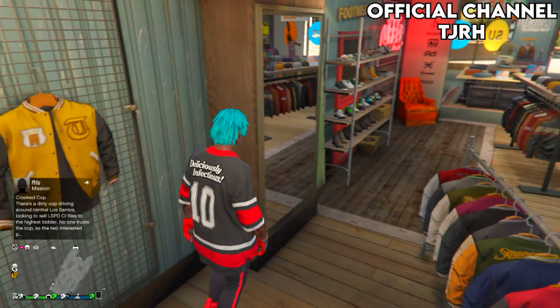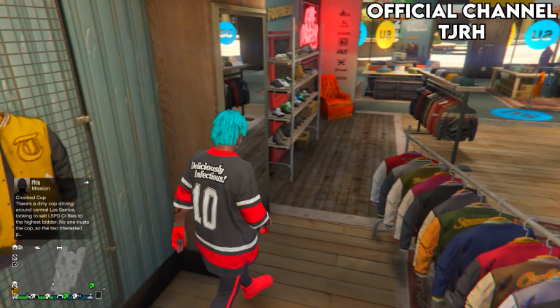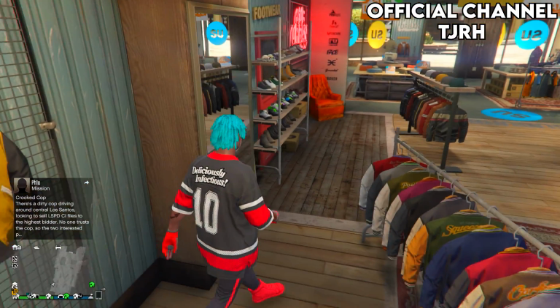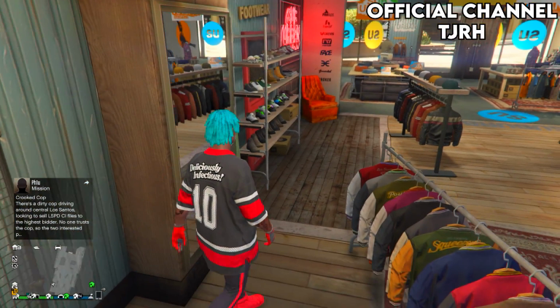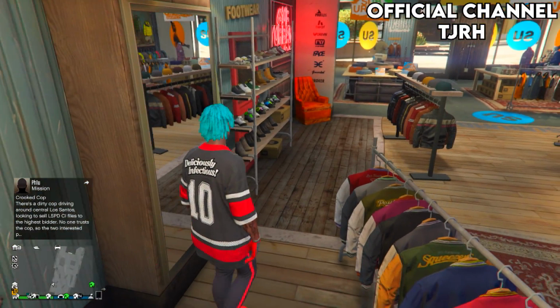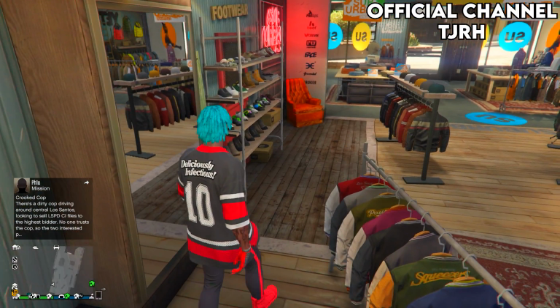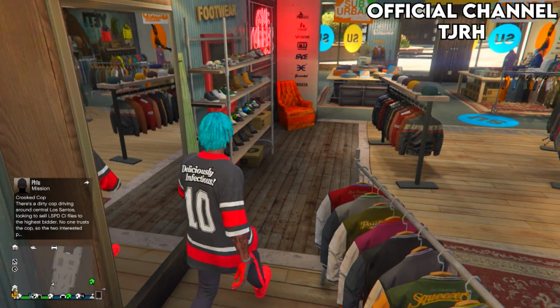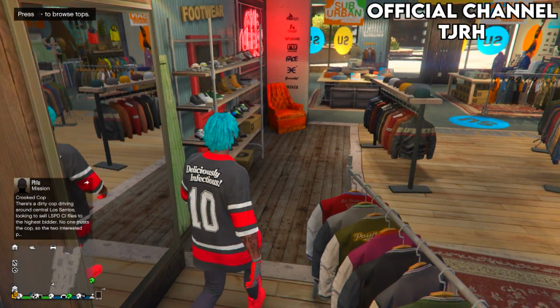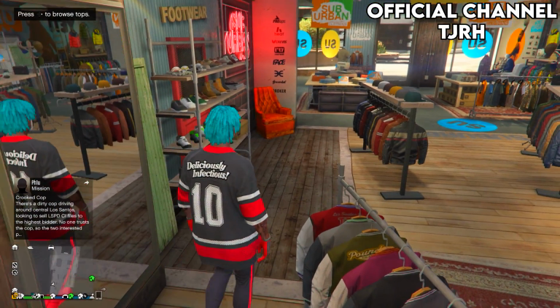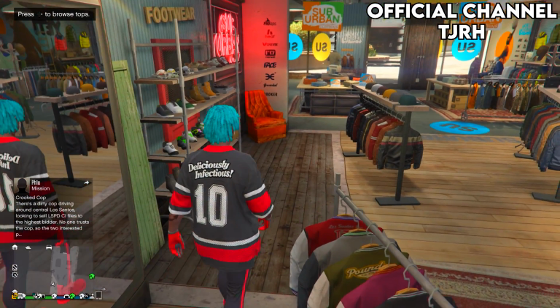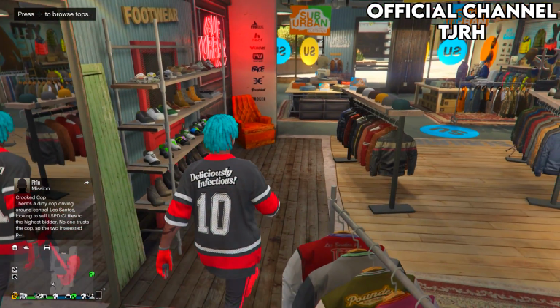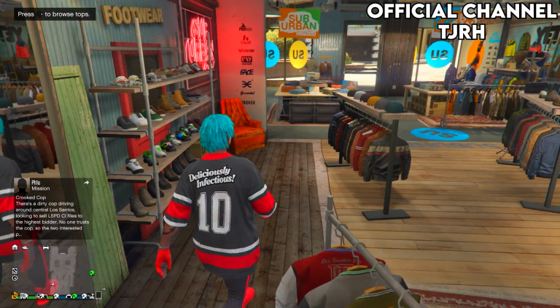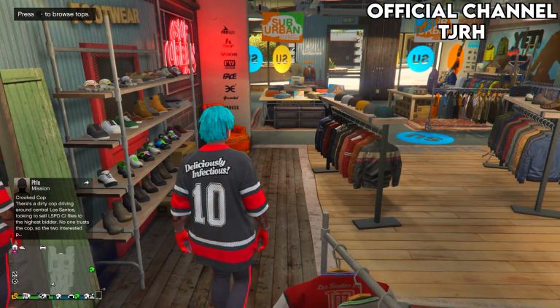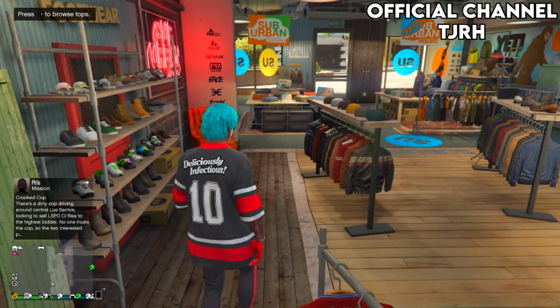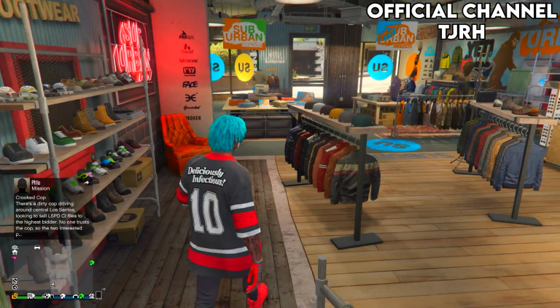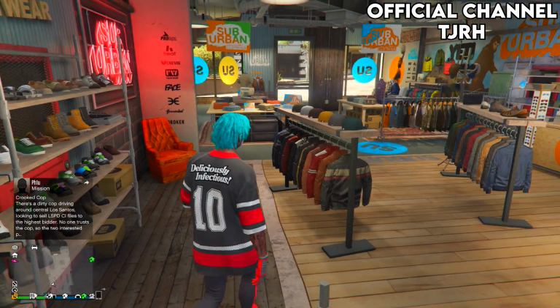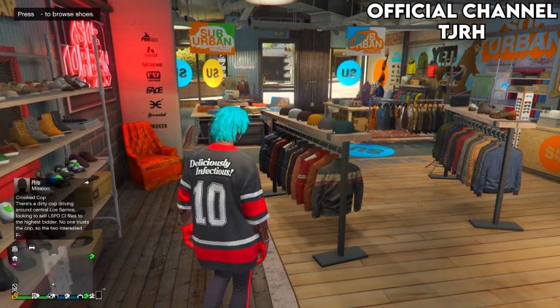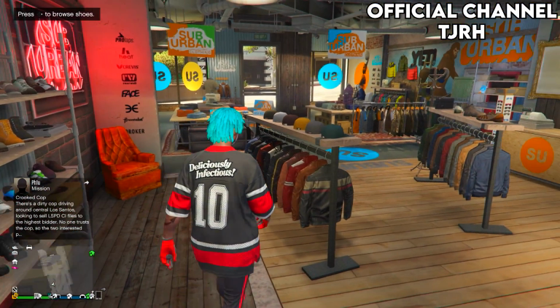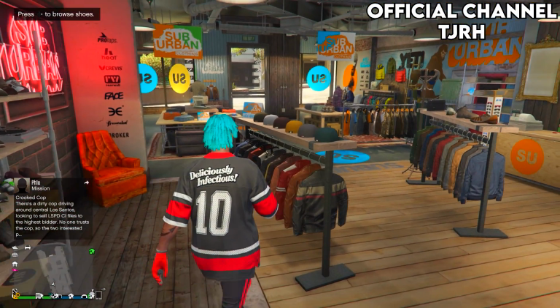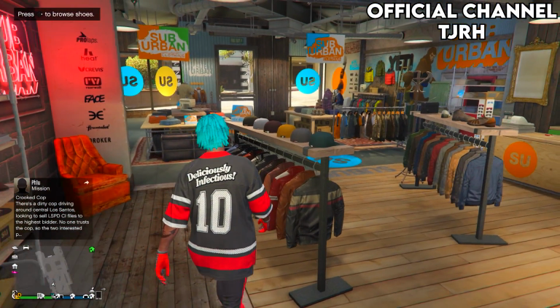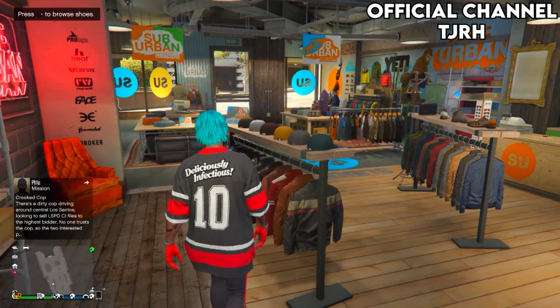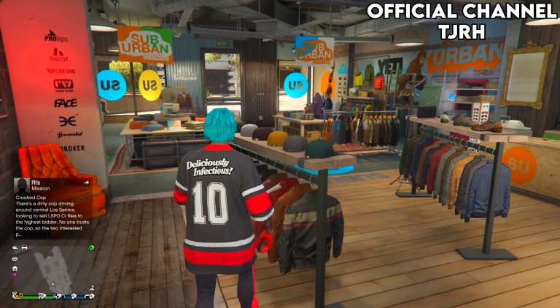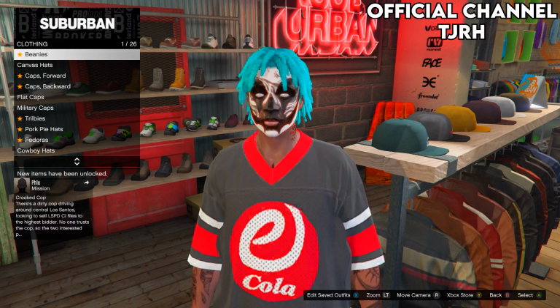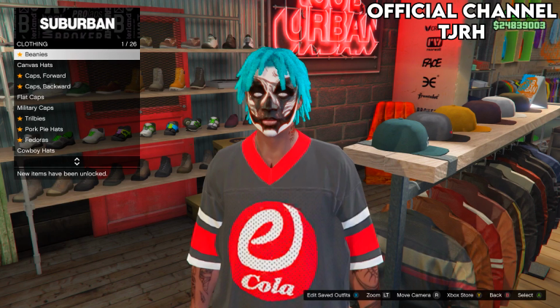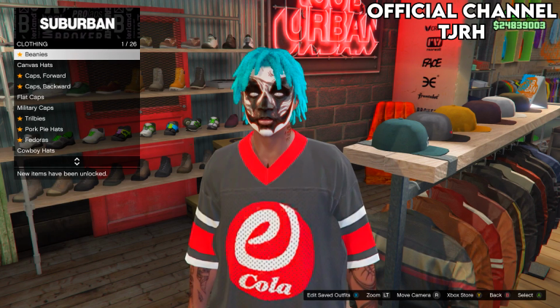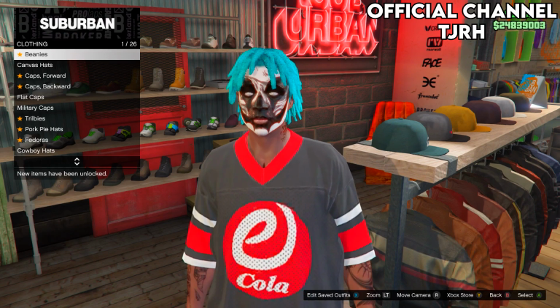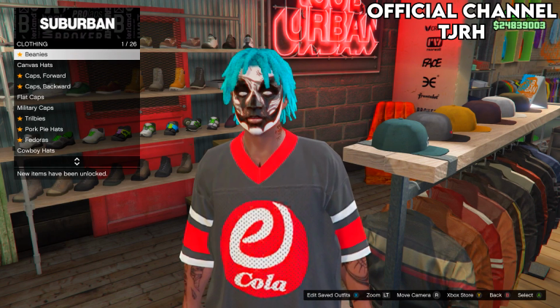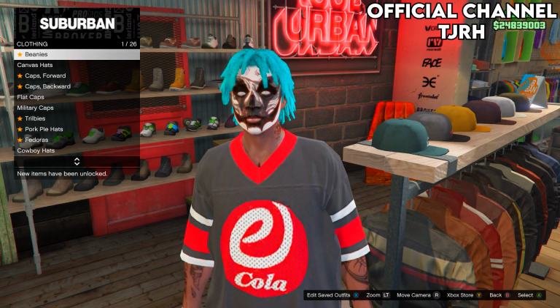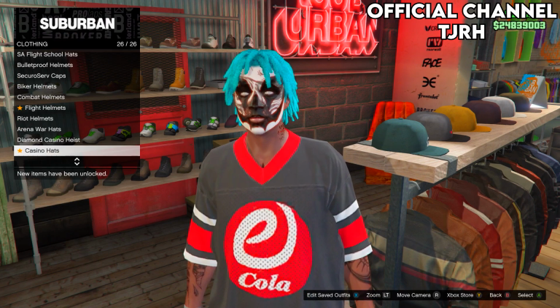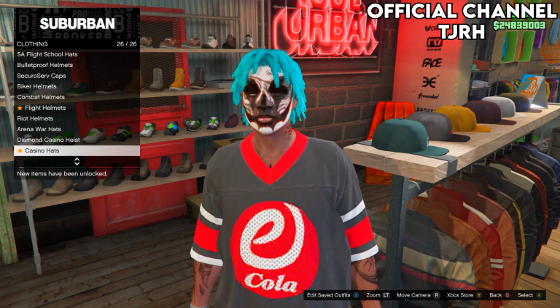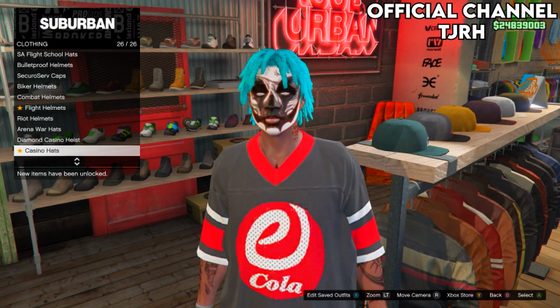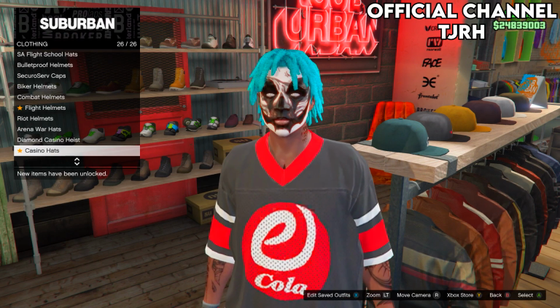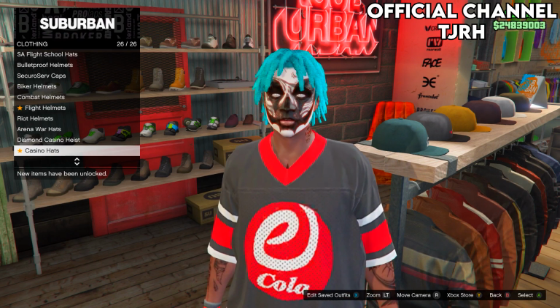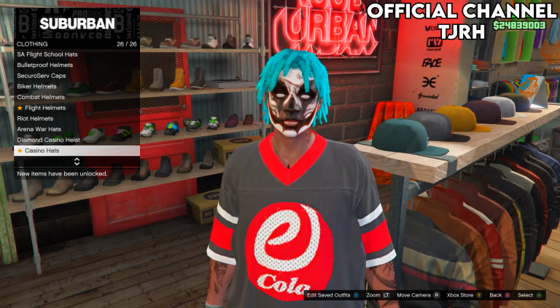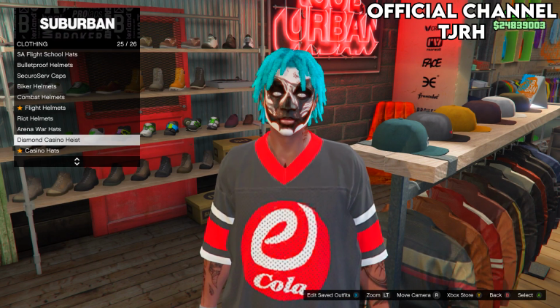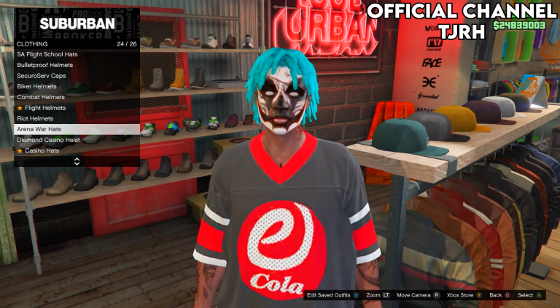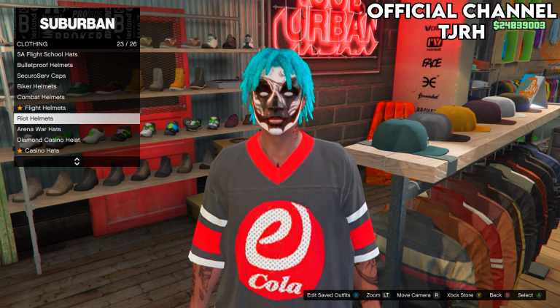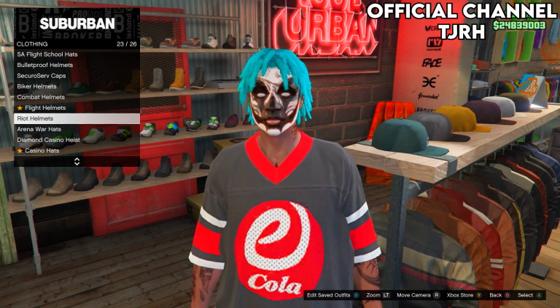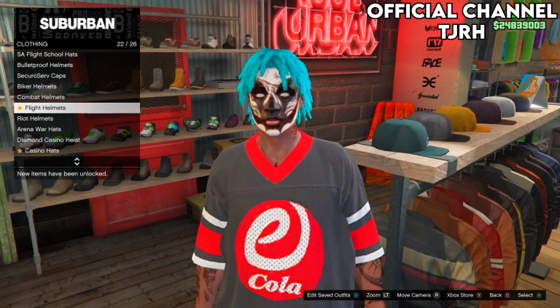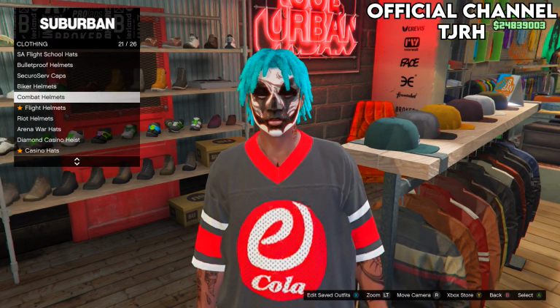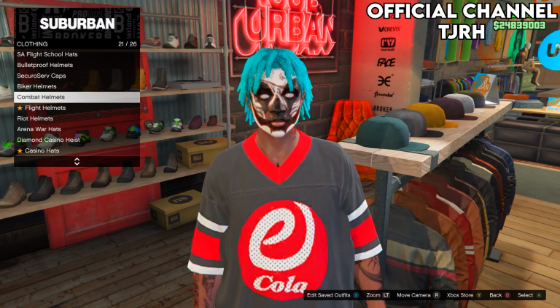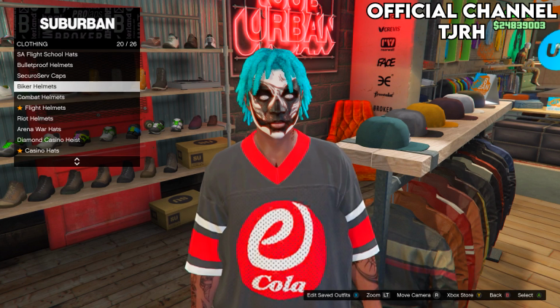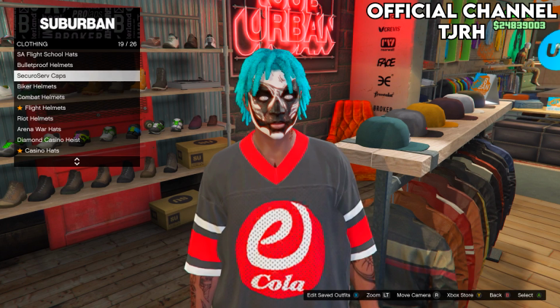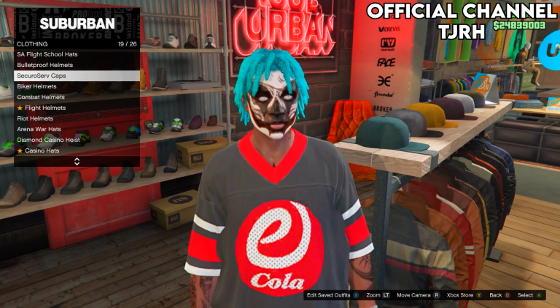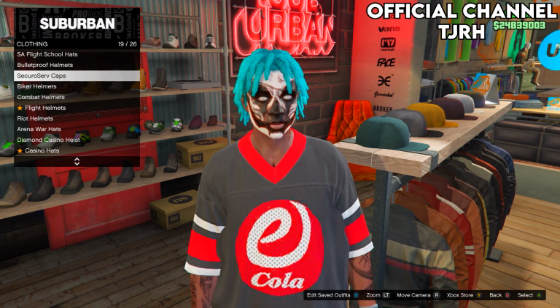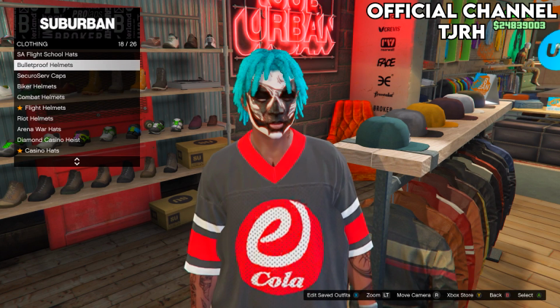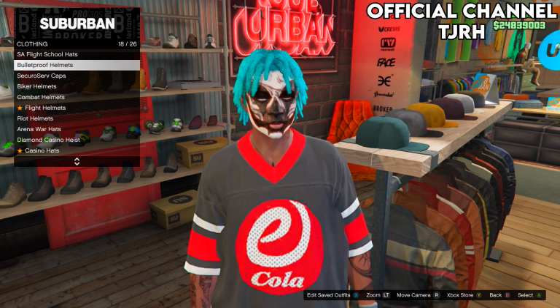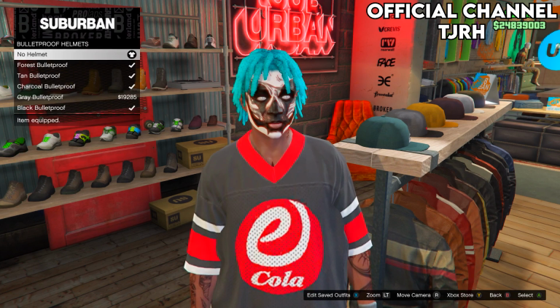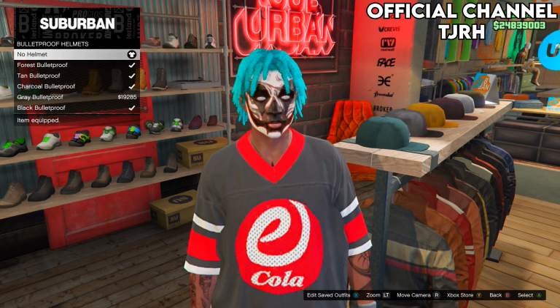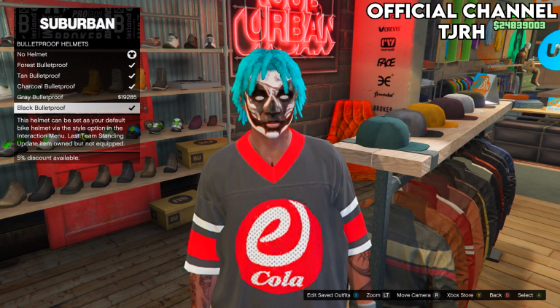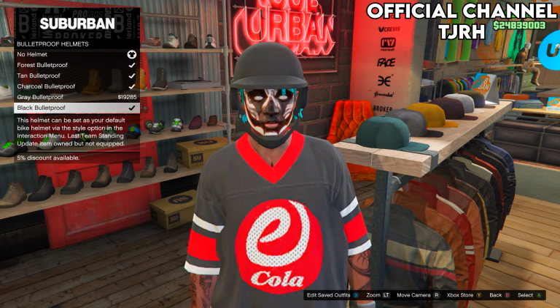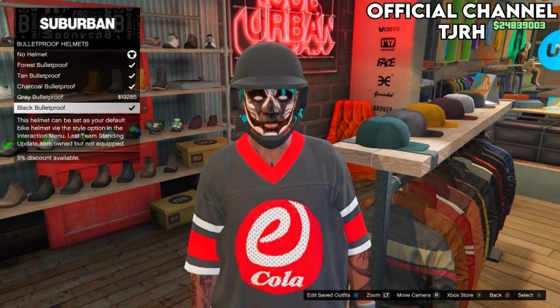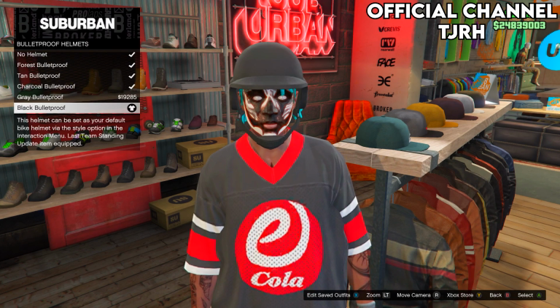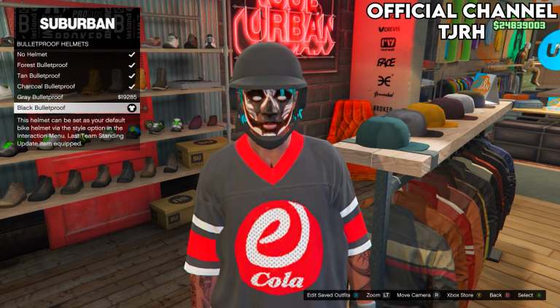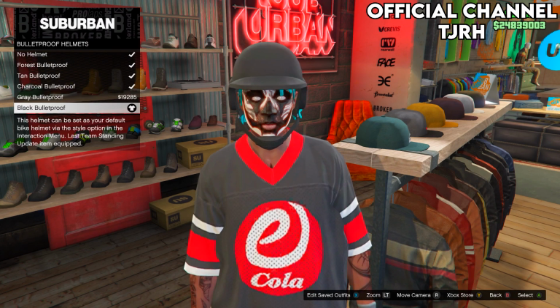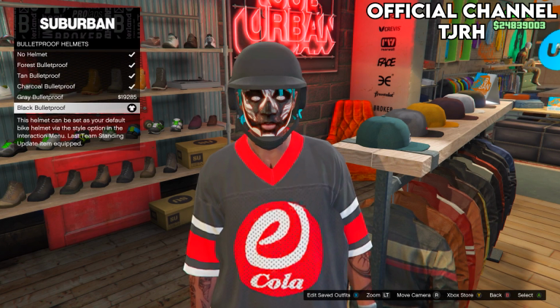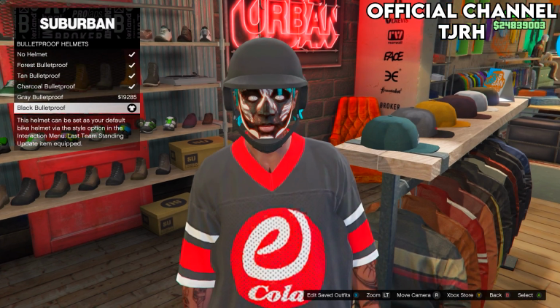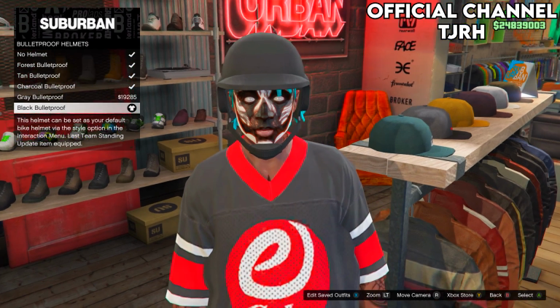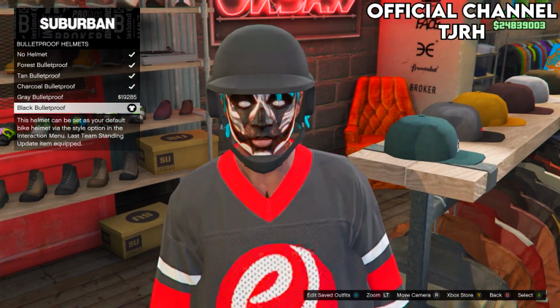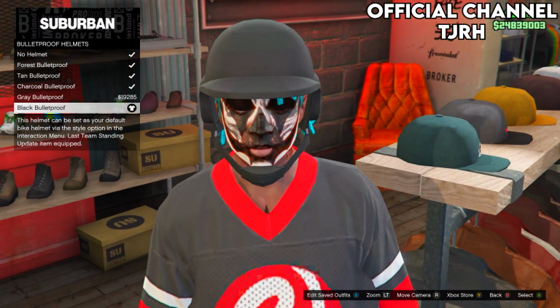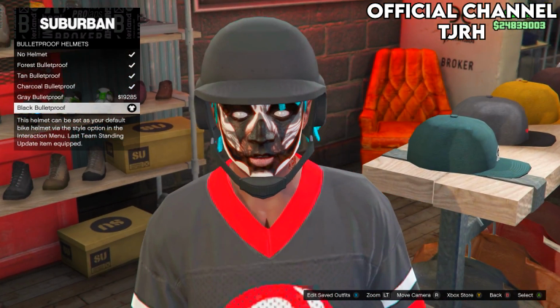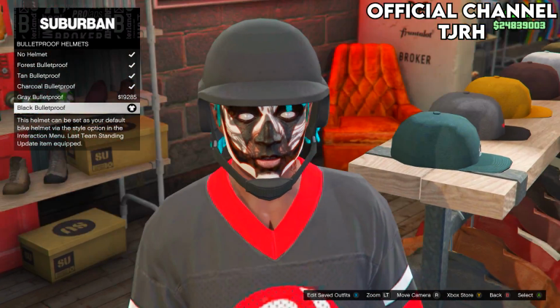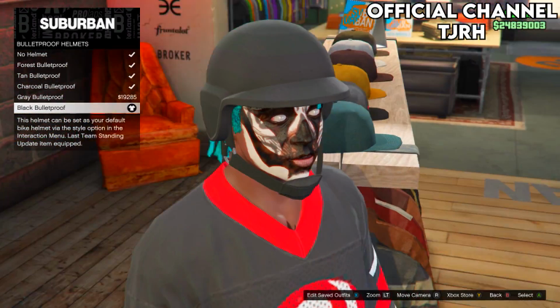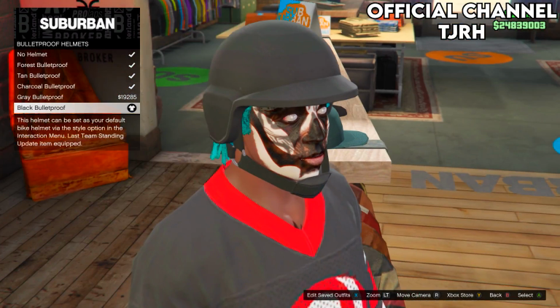After you've equipped those, go to hats. On this menu, go down to bulletproof helmets and equip the black bulletproof helmet.